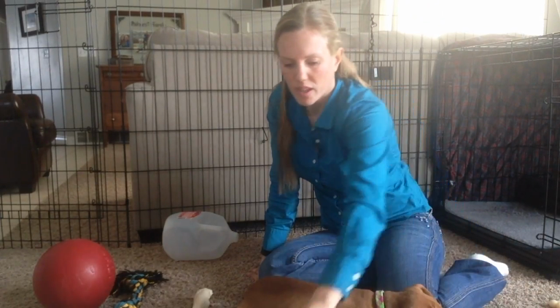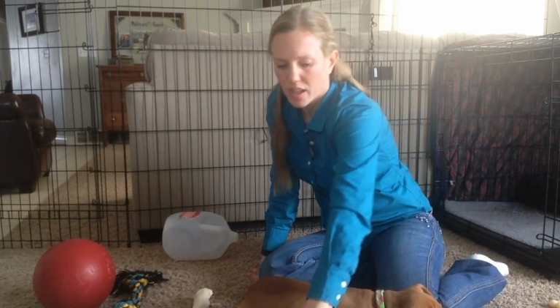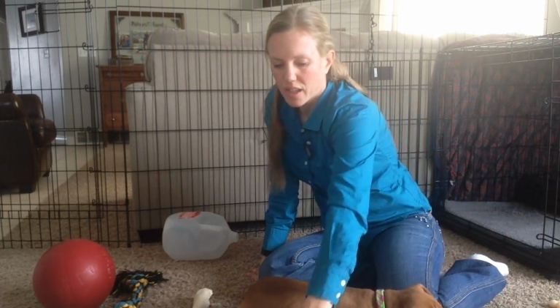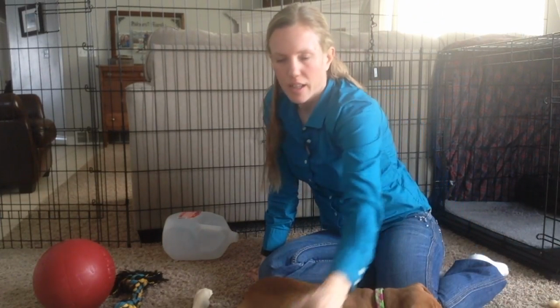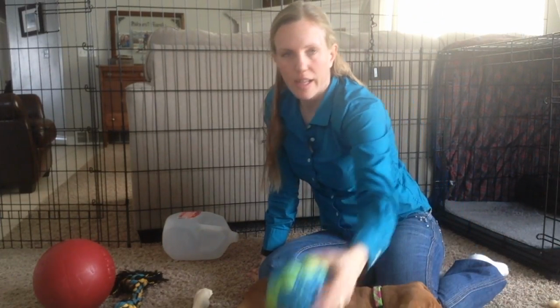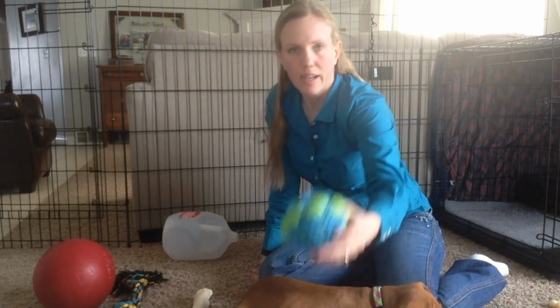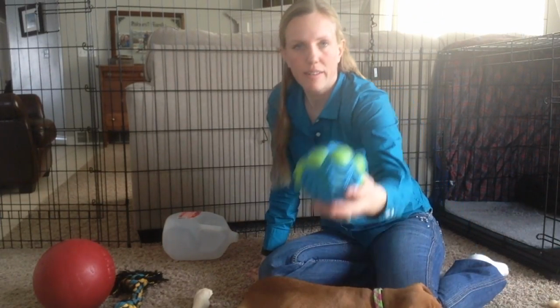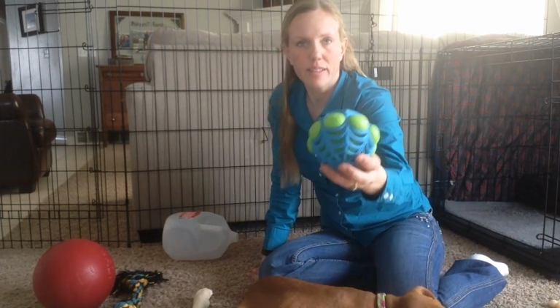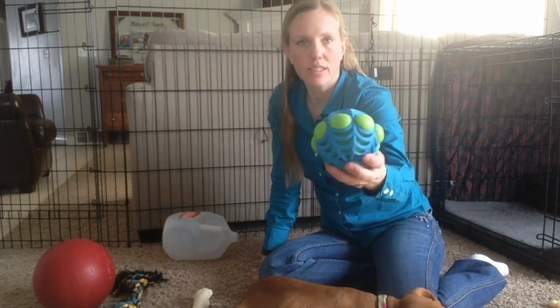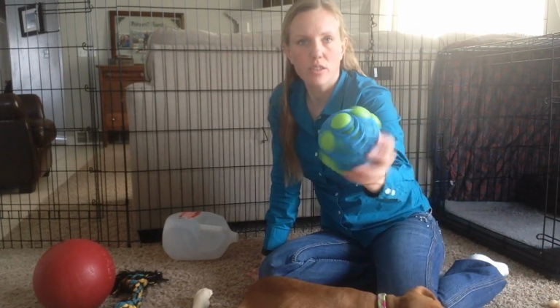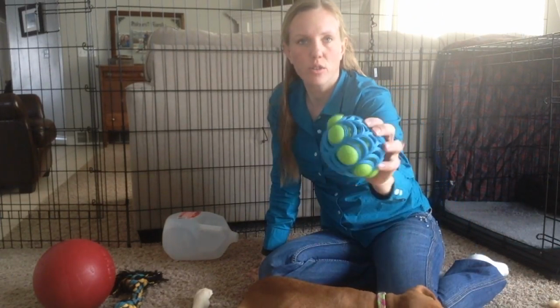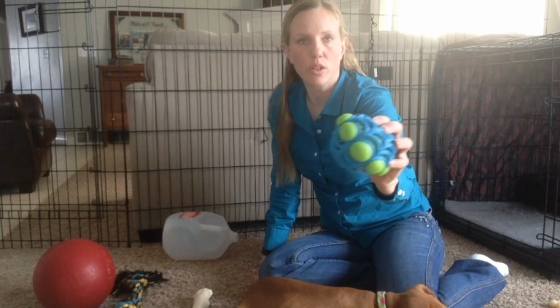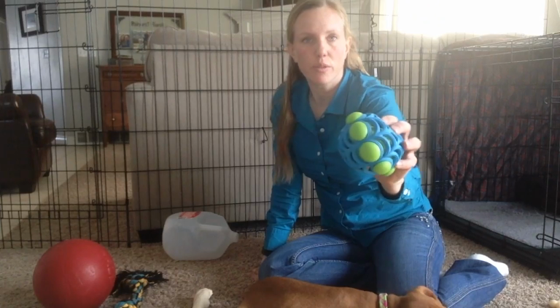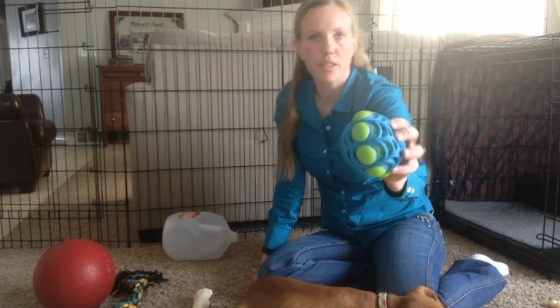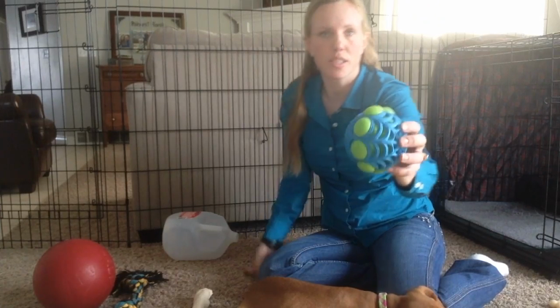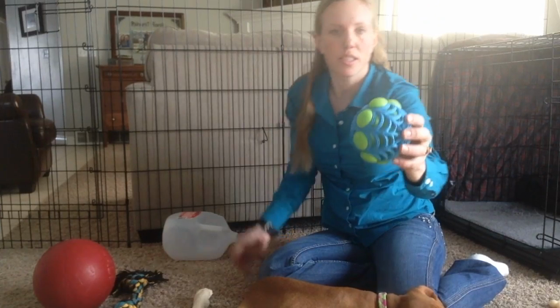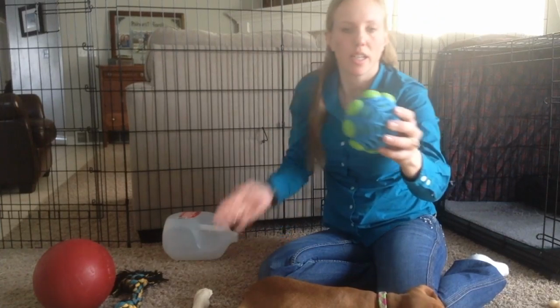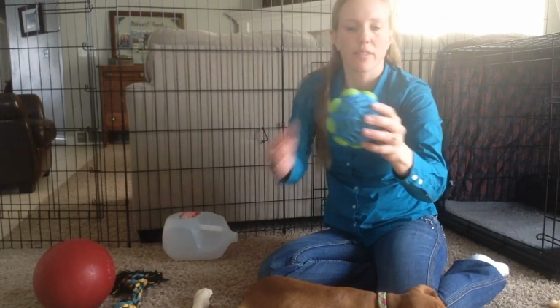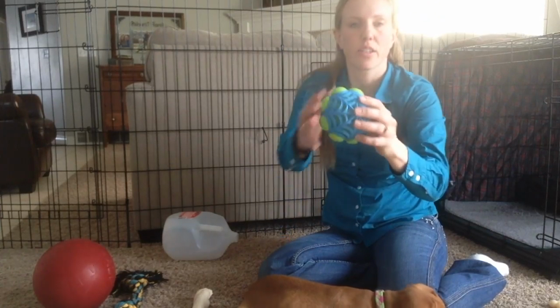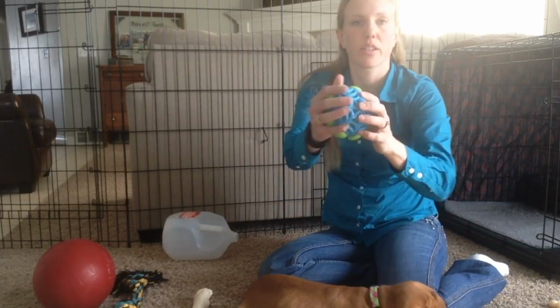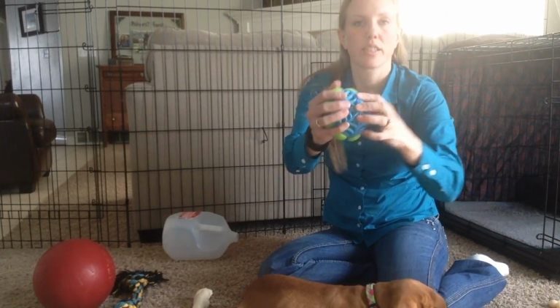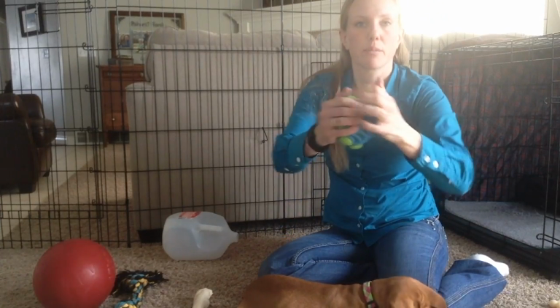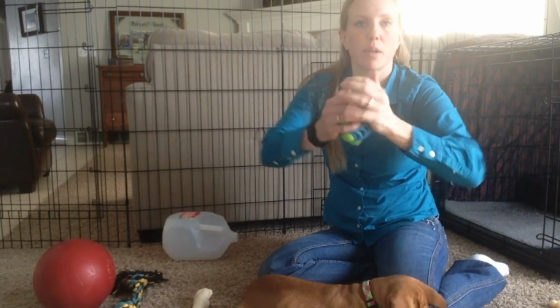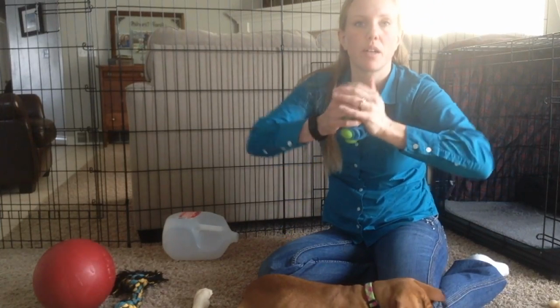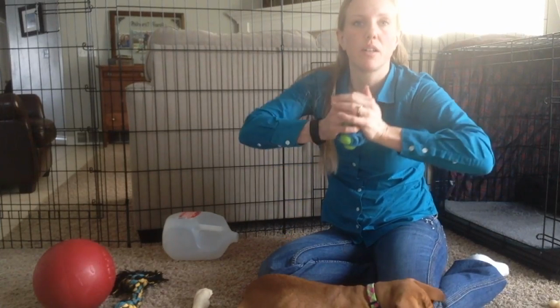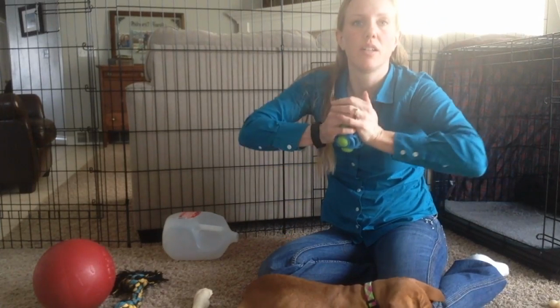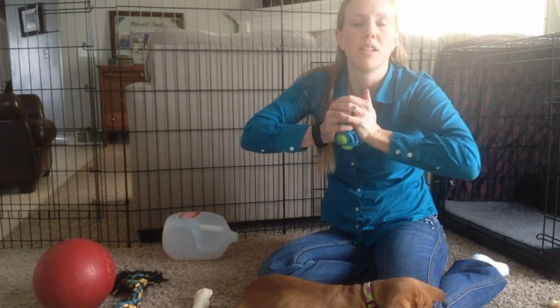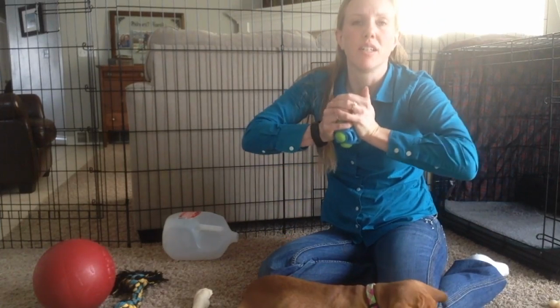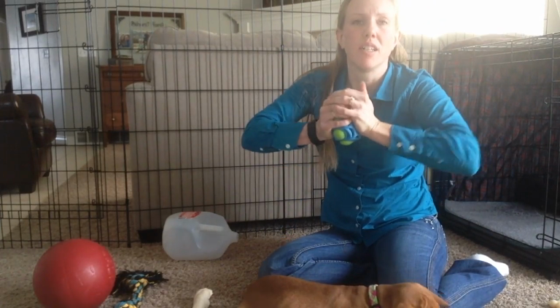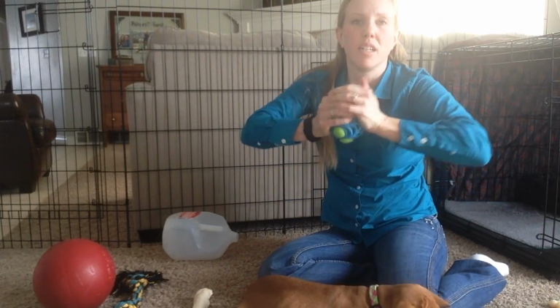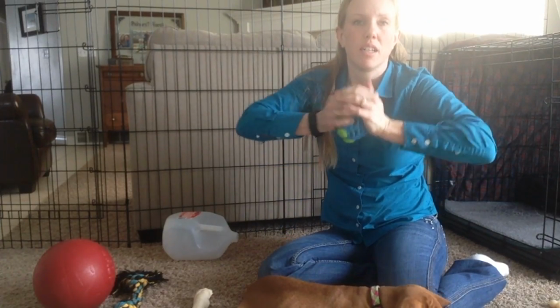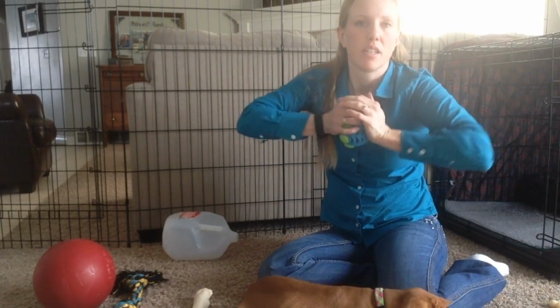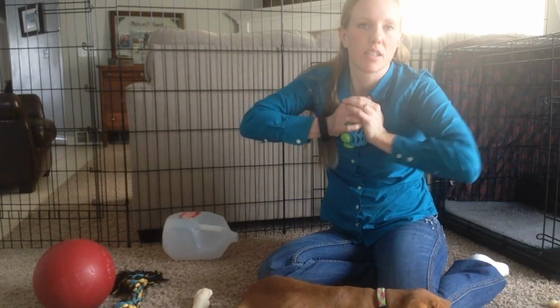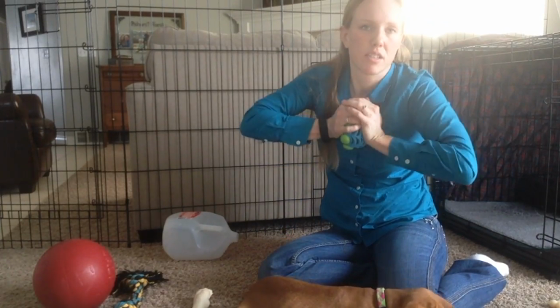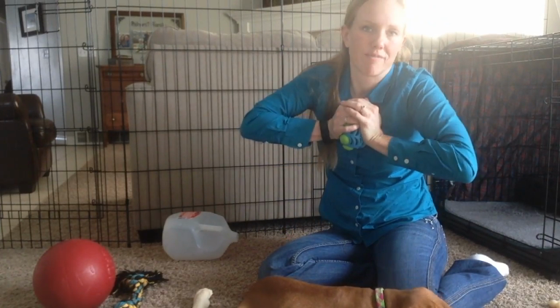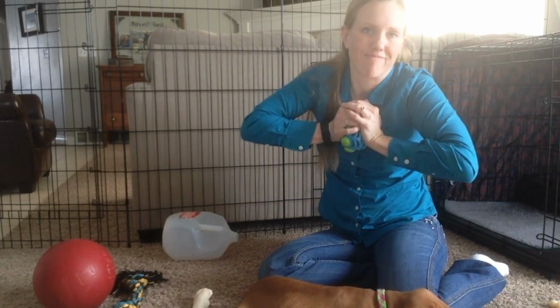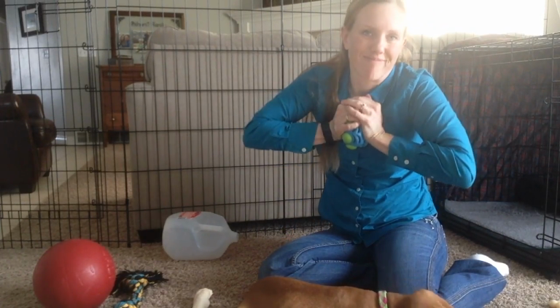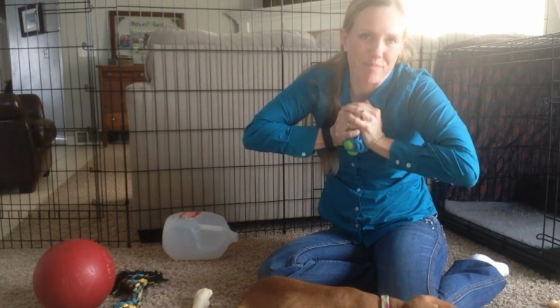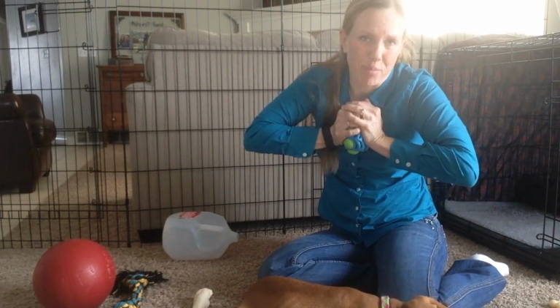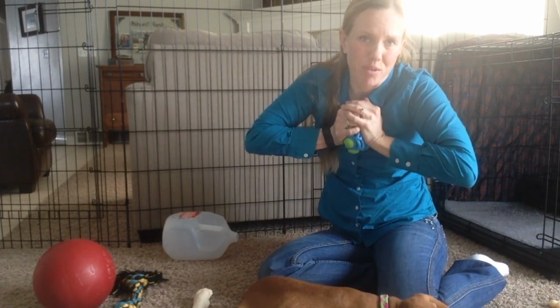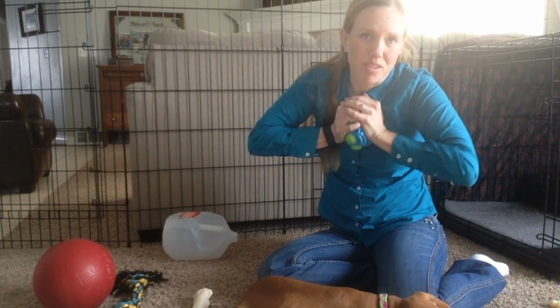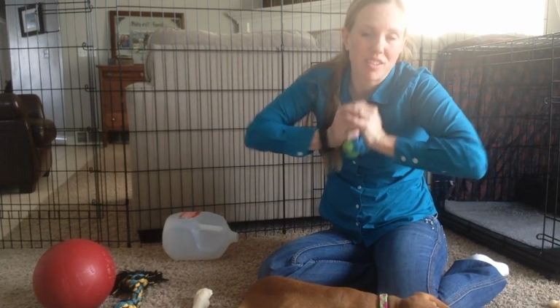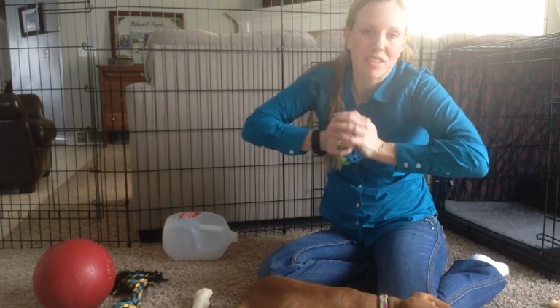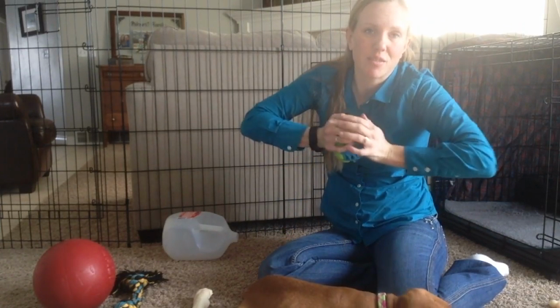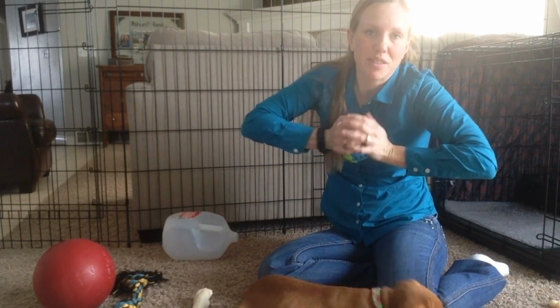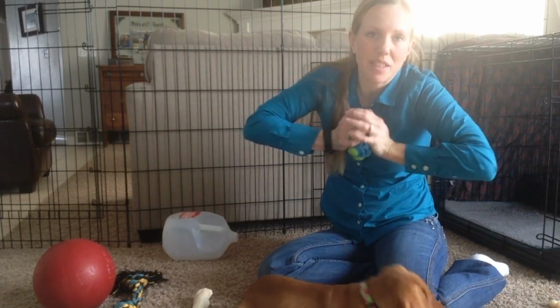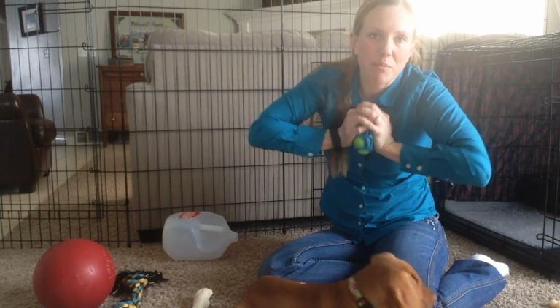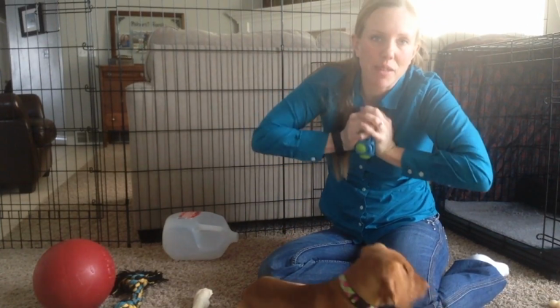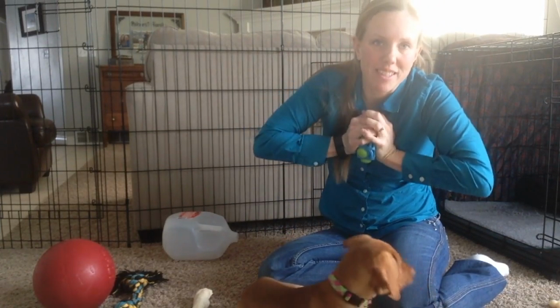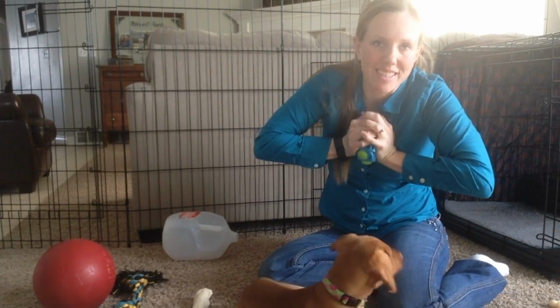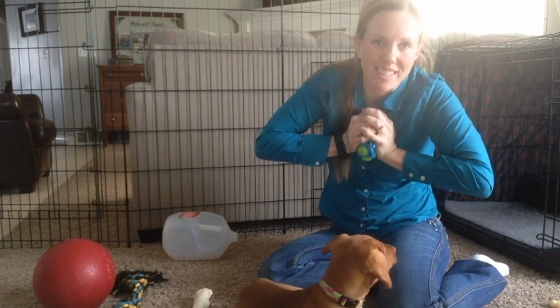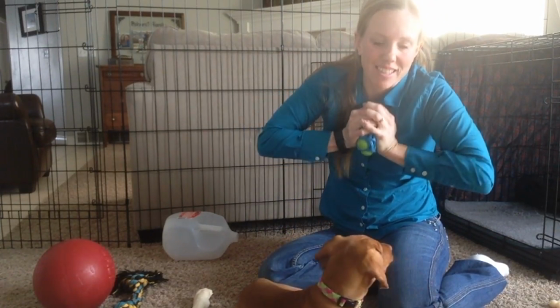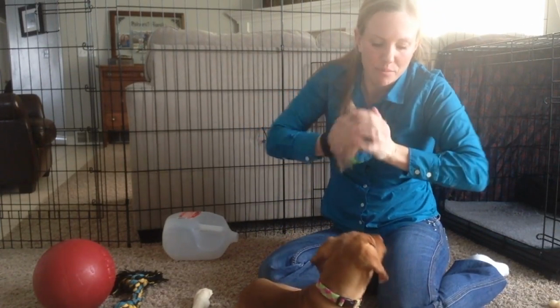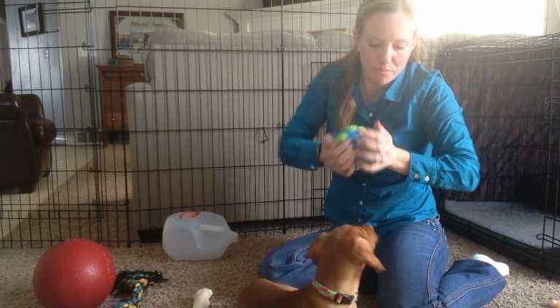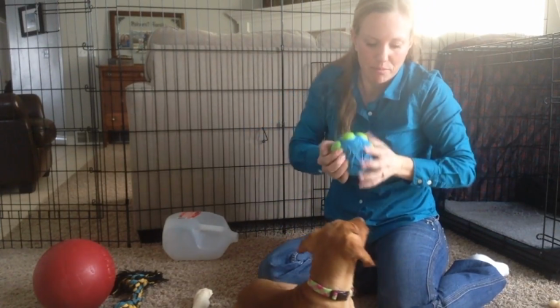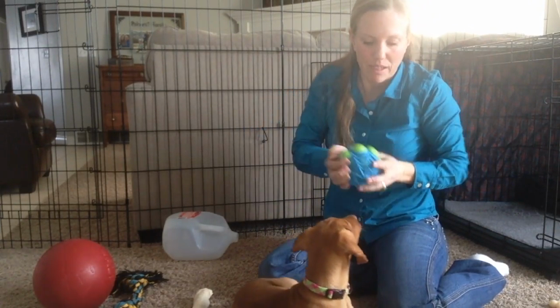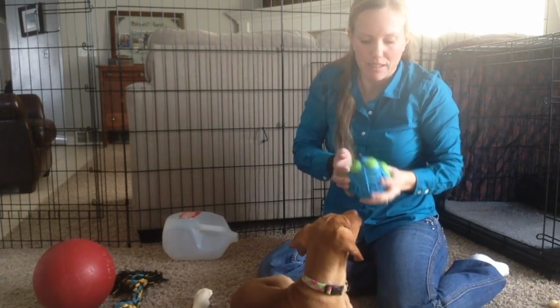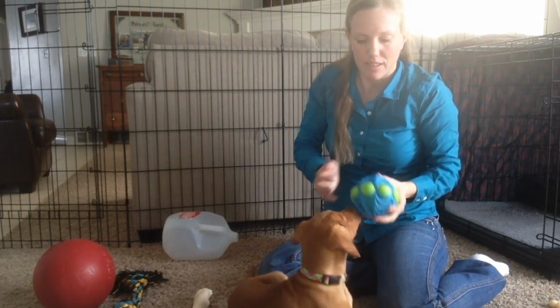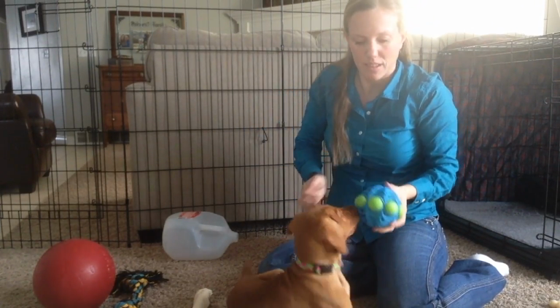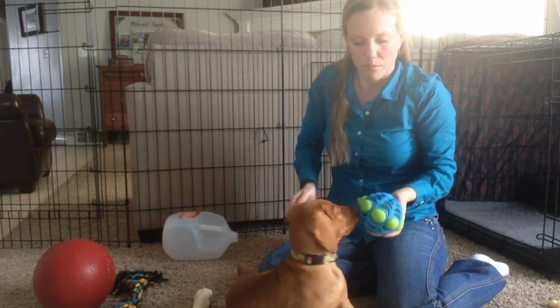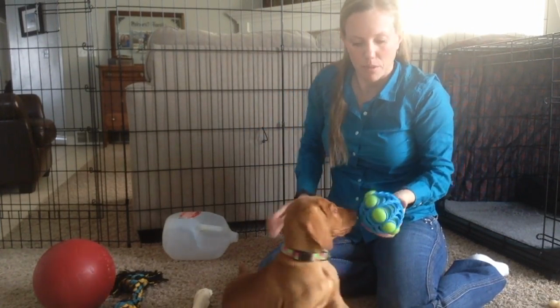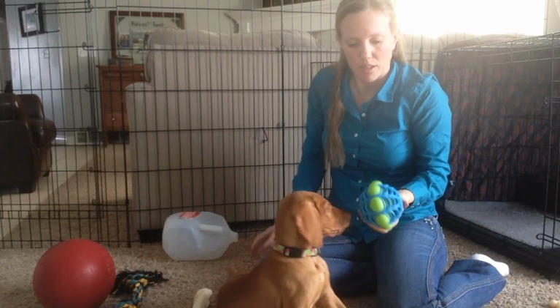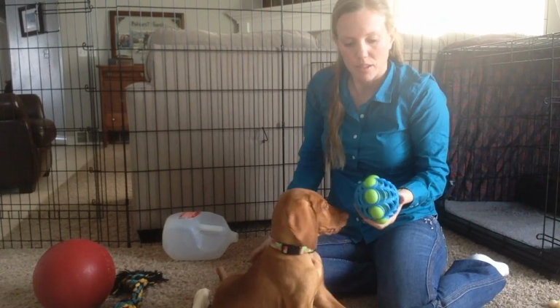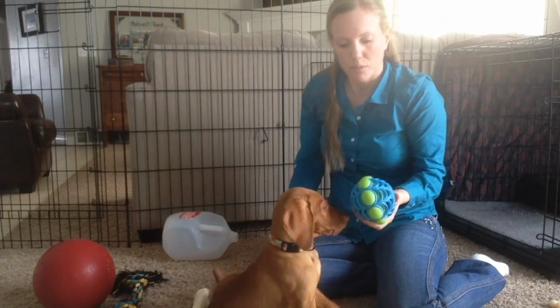I got this toy which is kind of a crazy ball. She's supposed to squeak, but it's practically impossible.